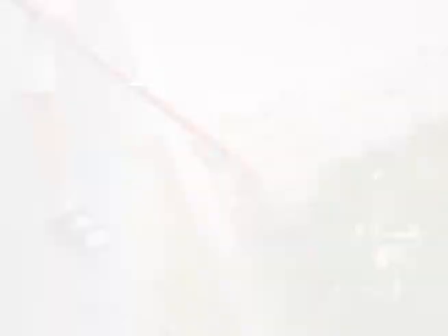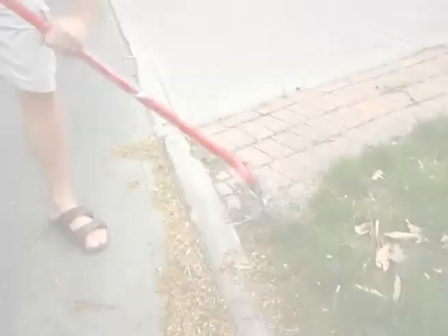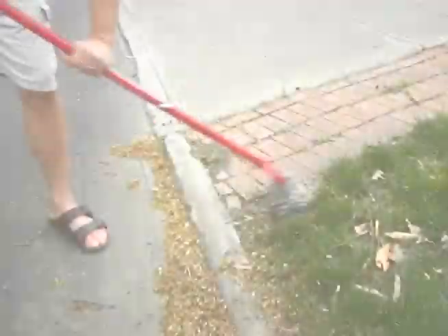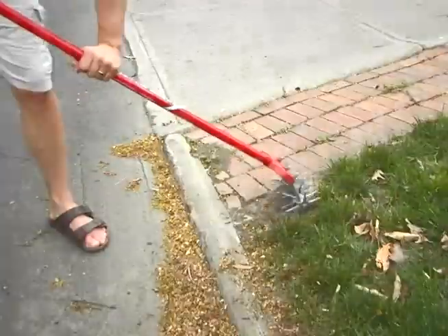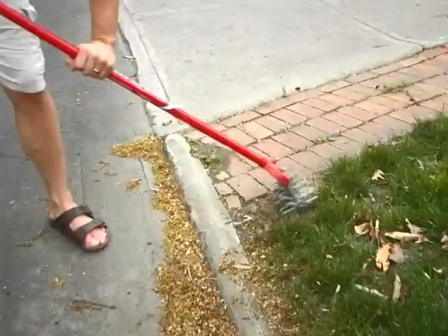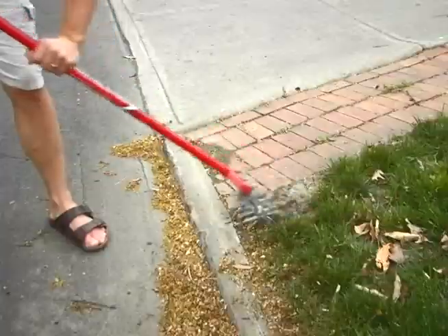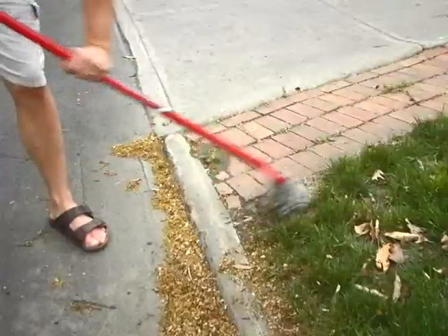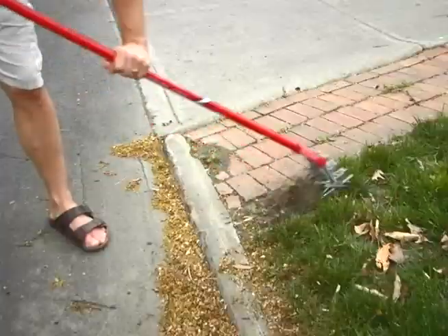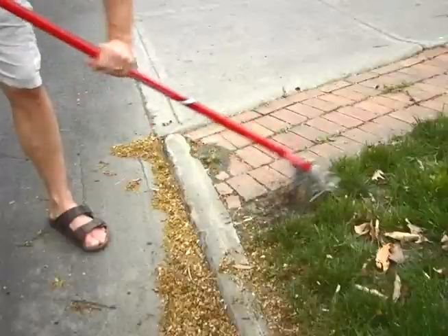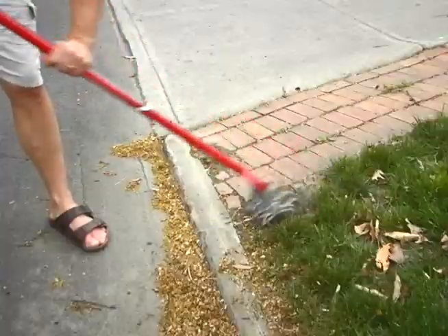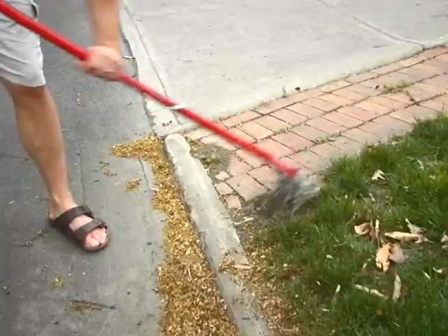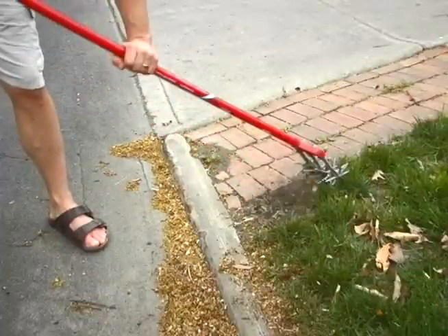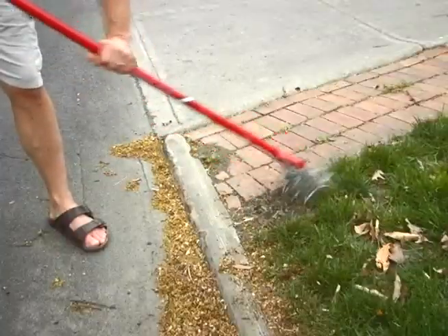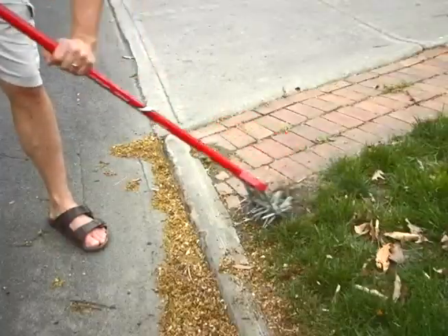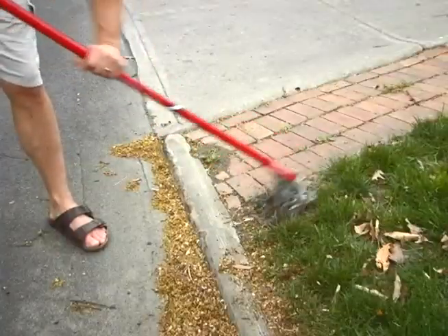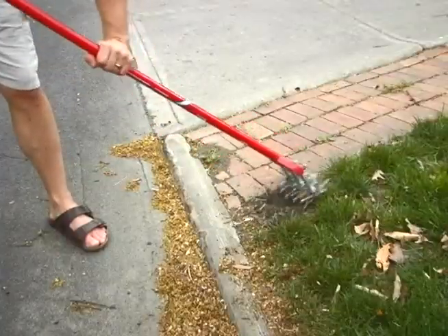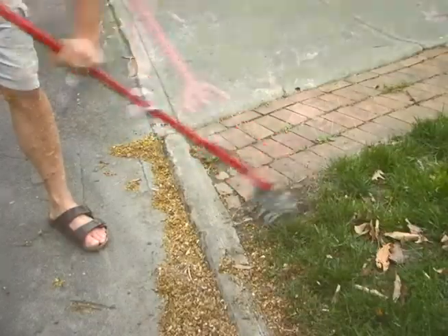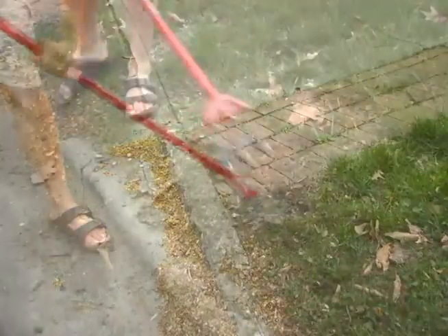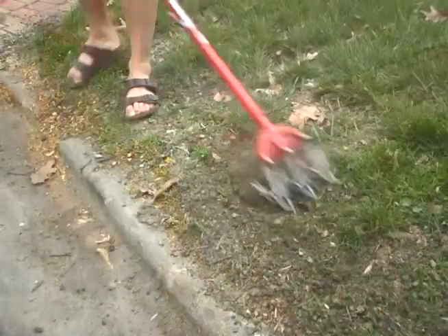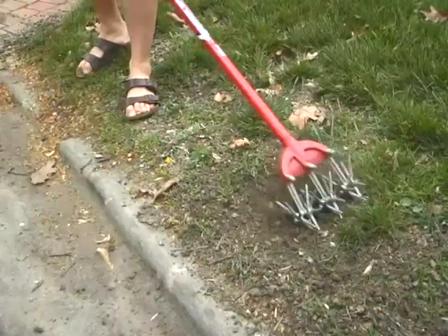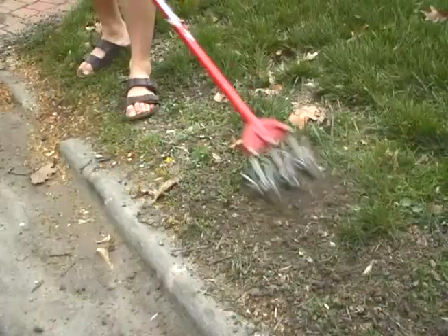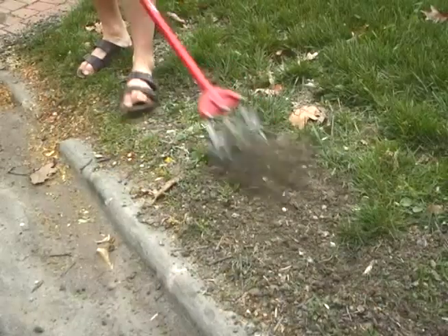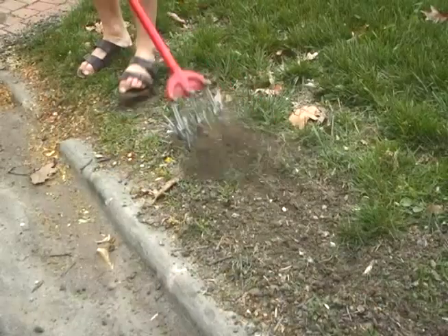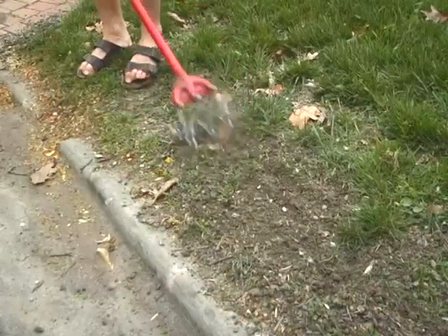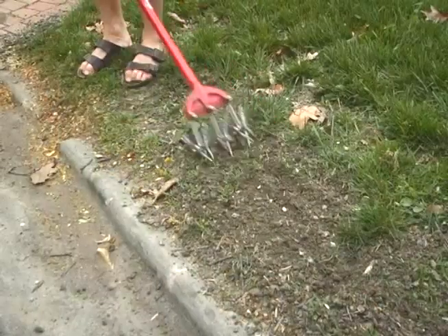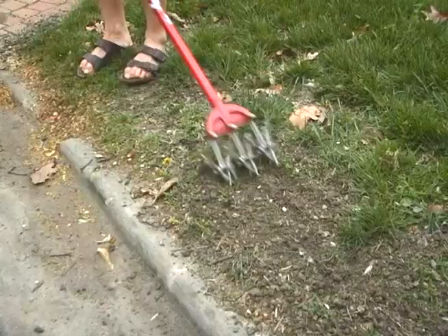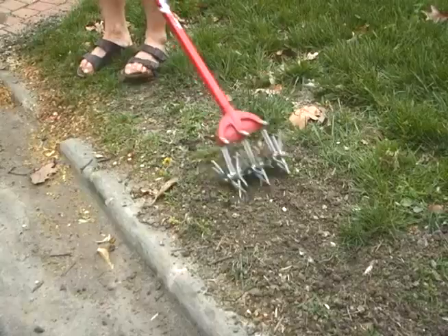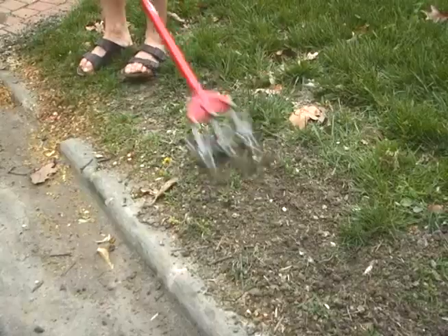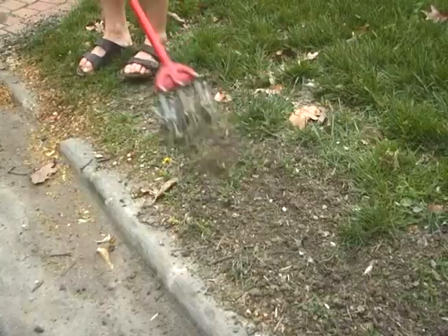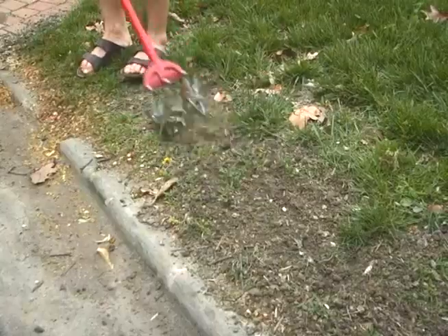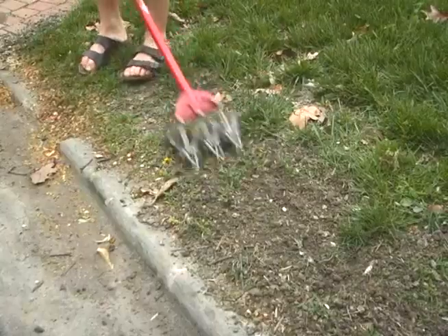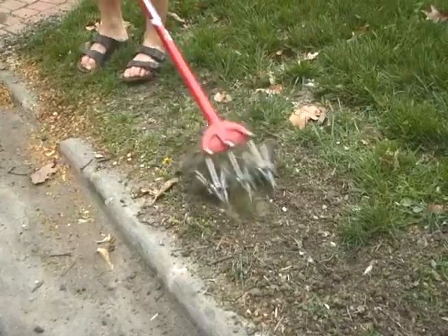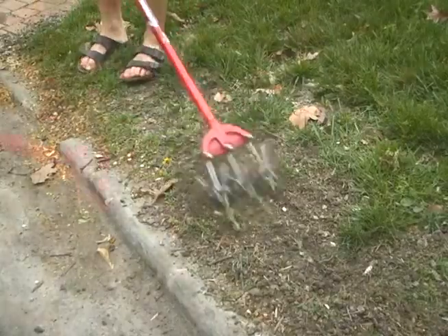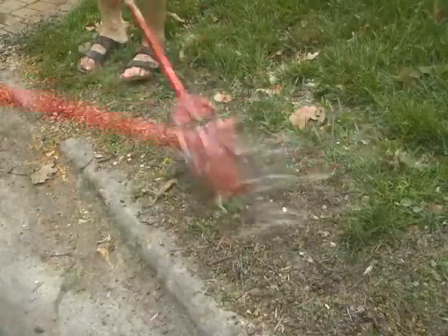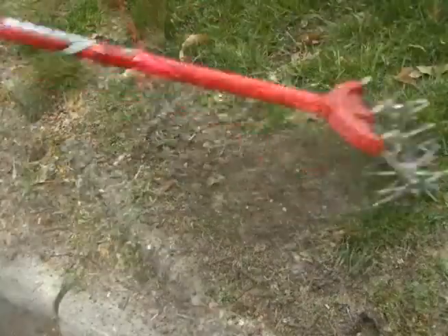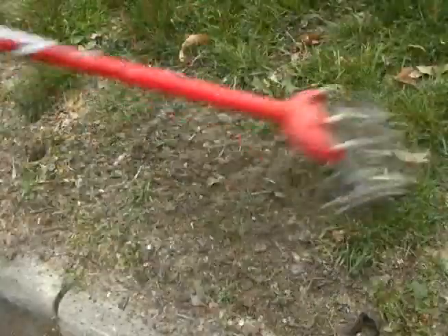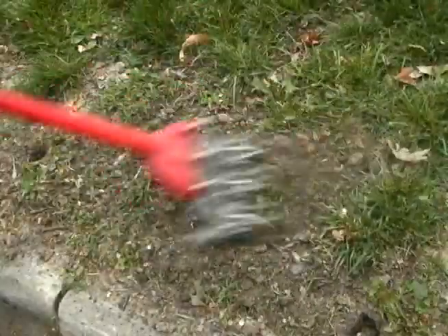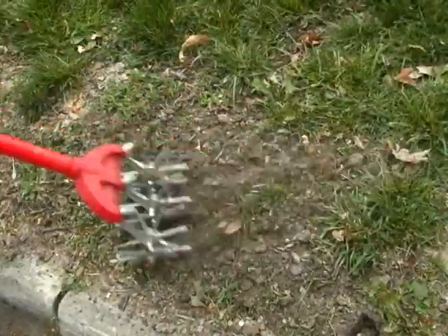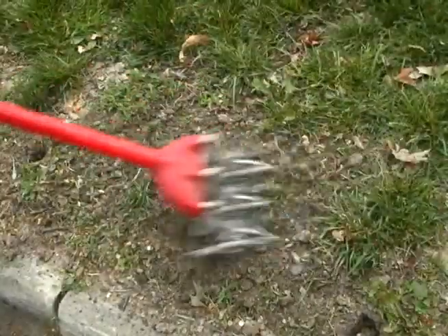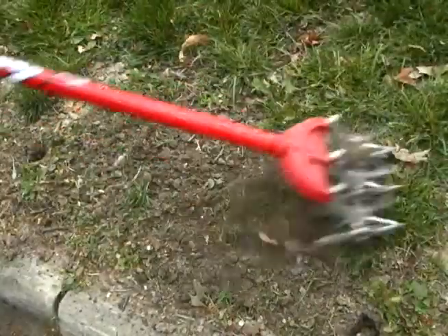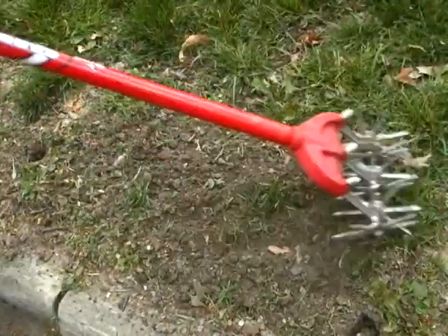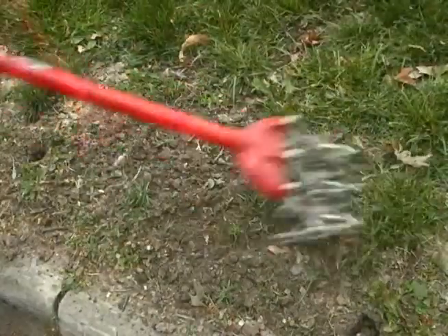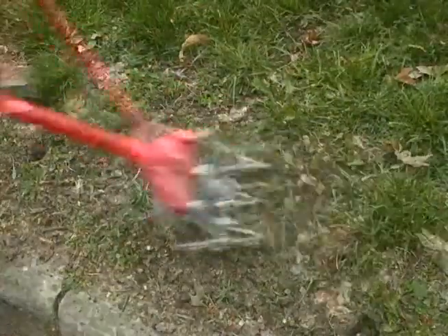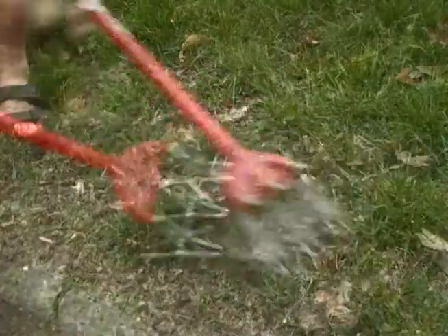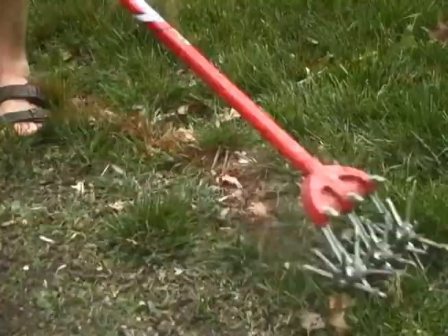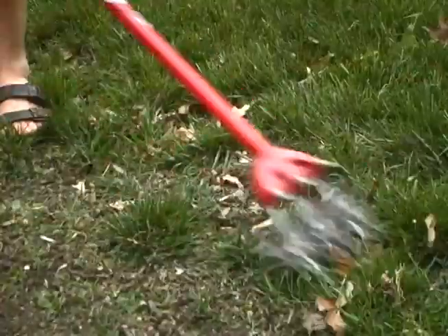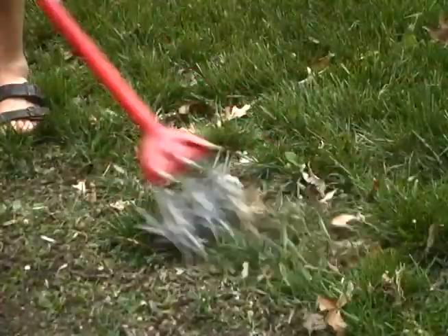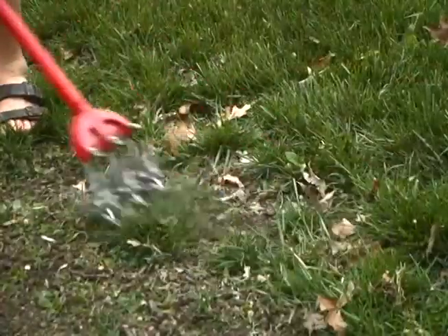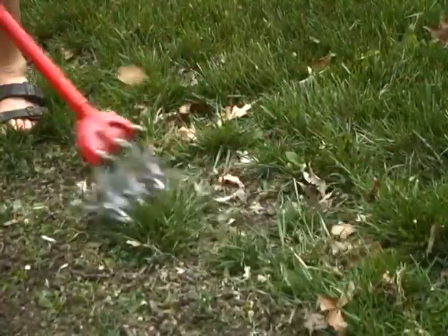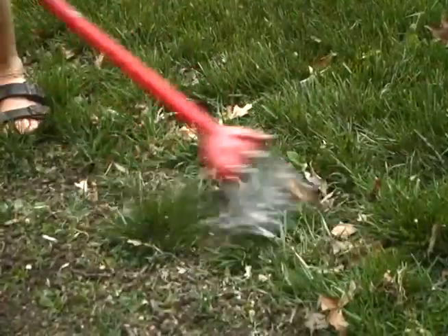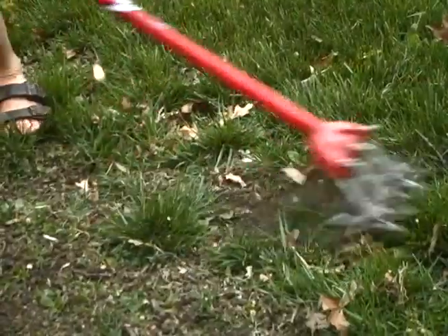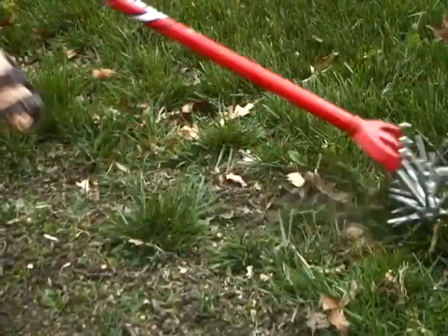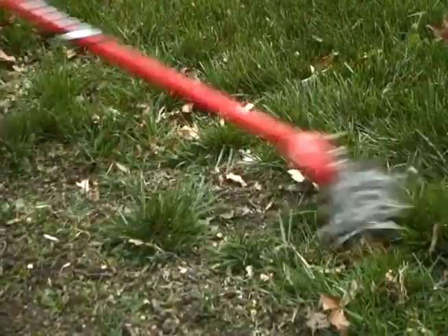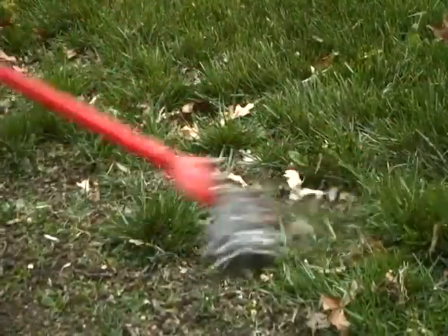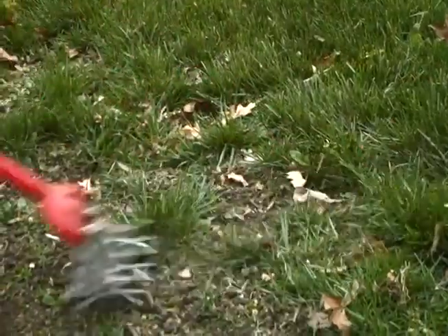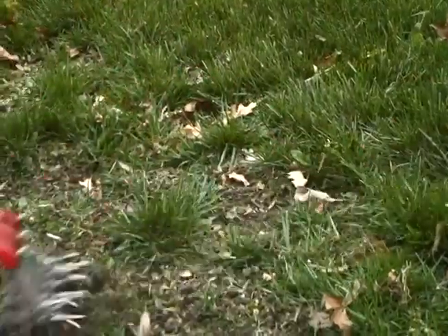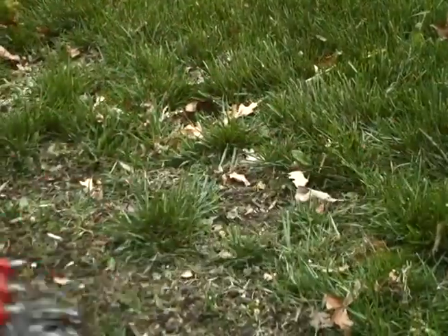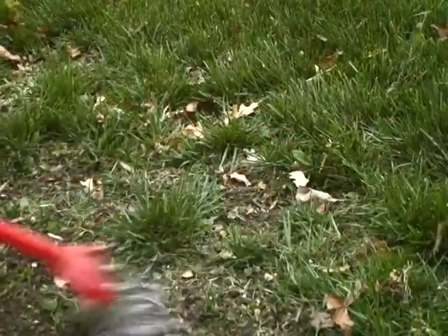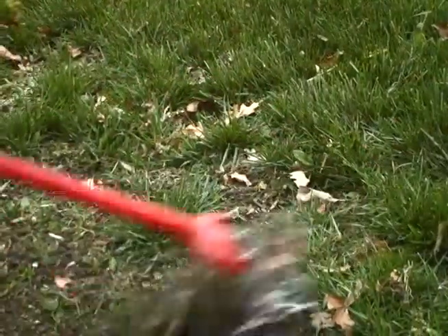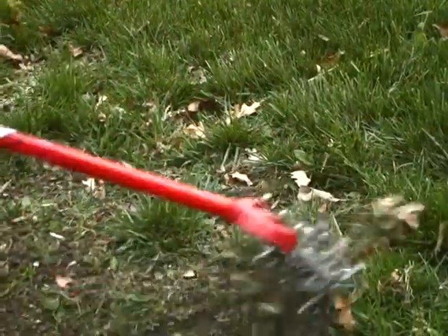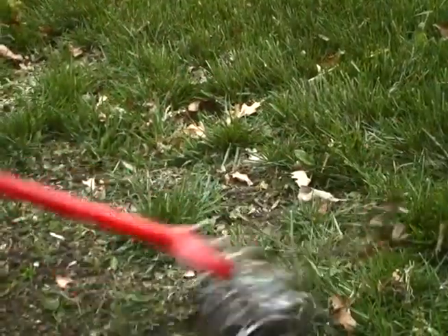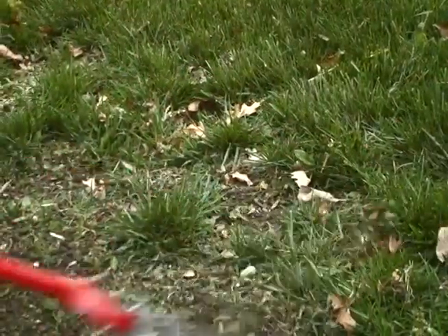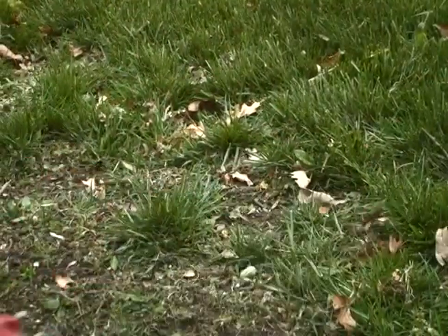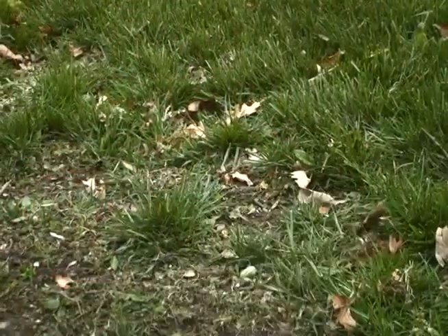Step one is to loosen the soil with your garden weasel. A rake works, but we found a garden weasel will be much easier and more effective.